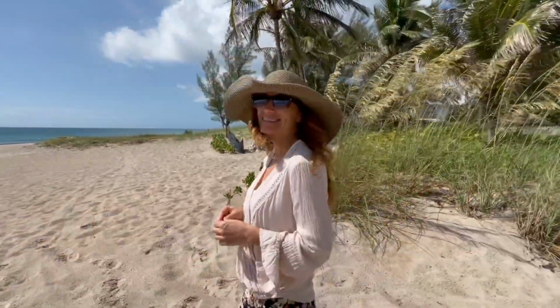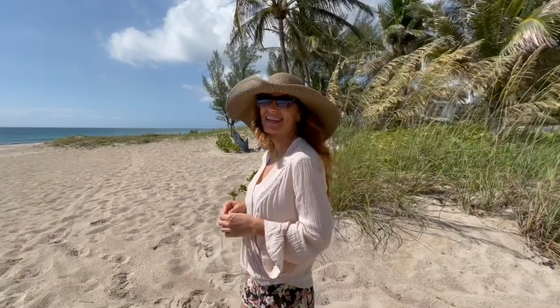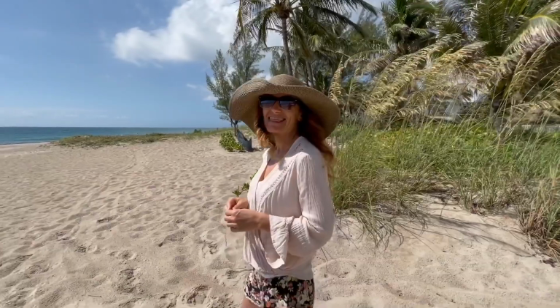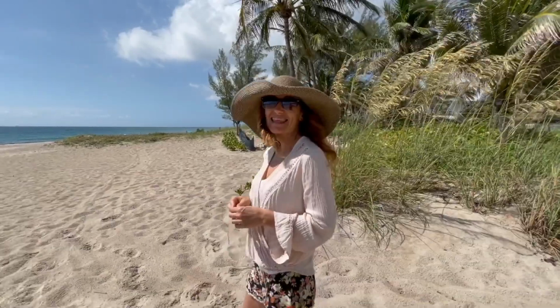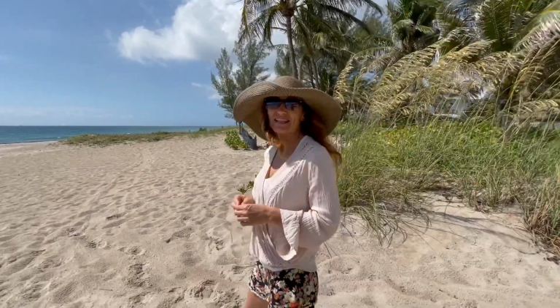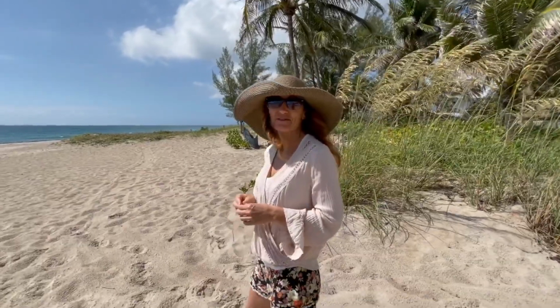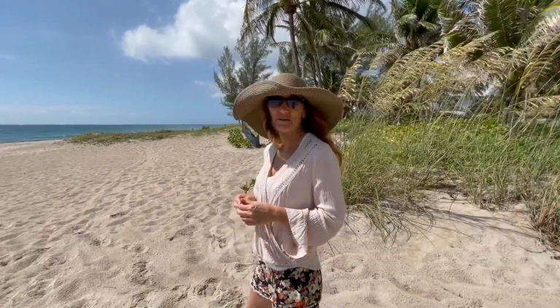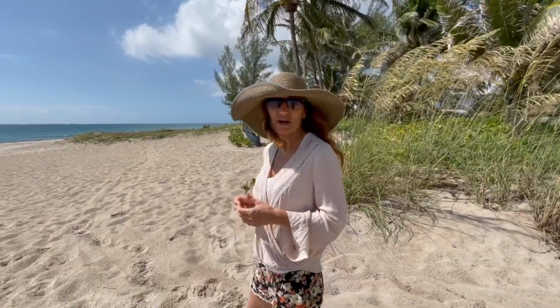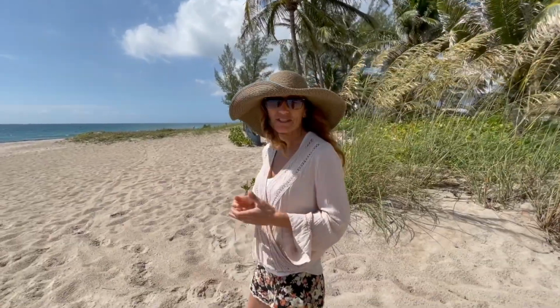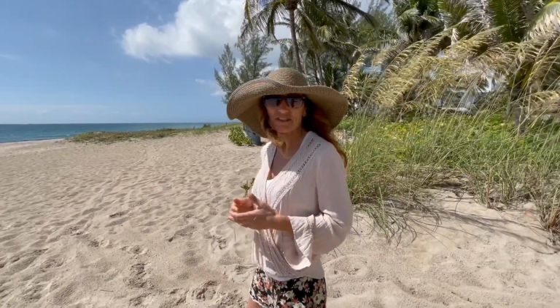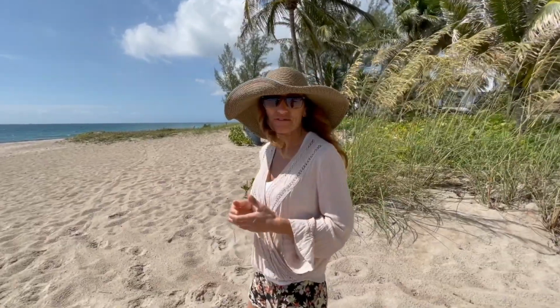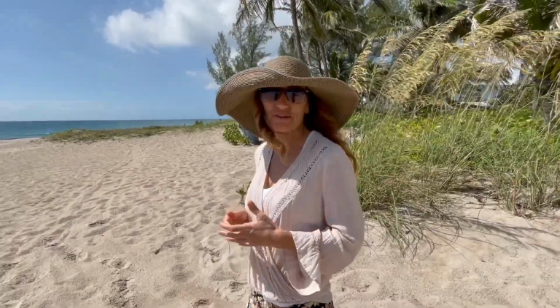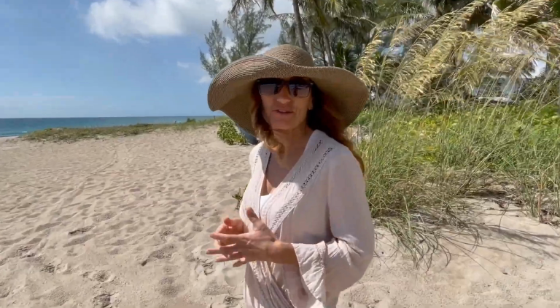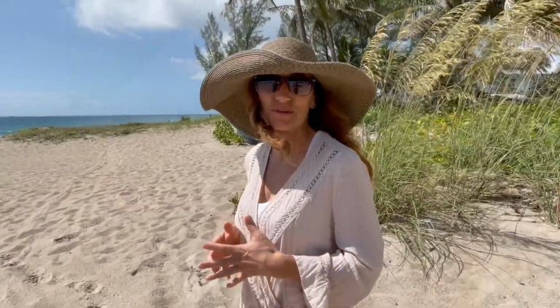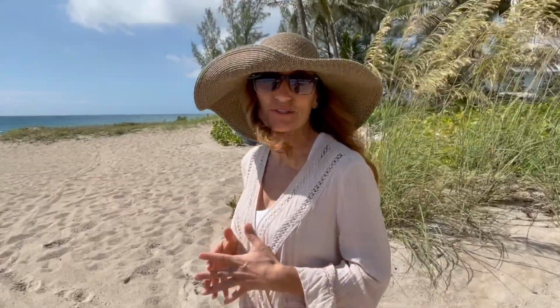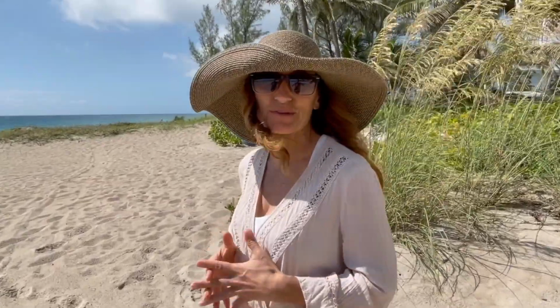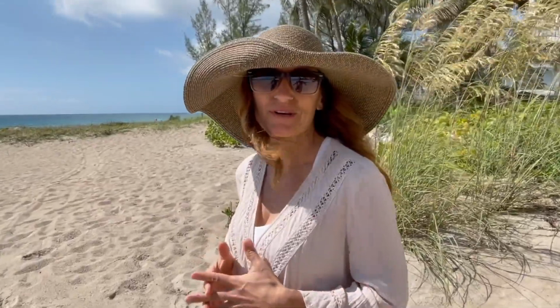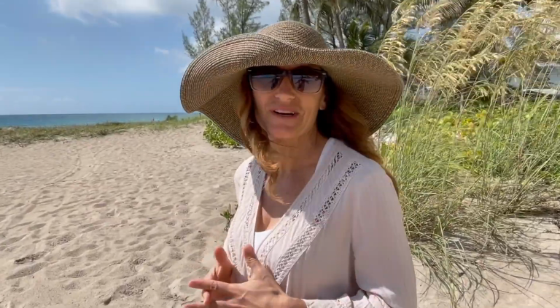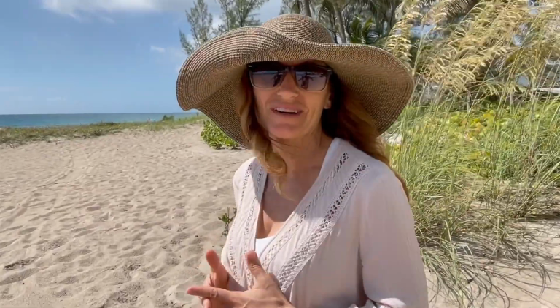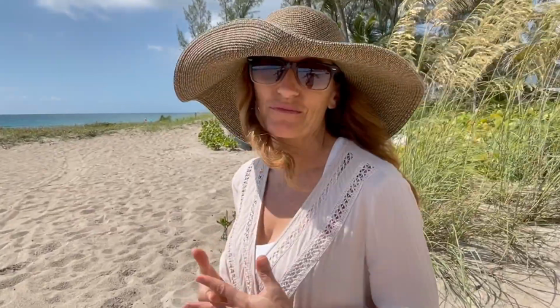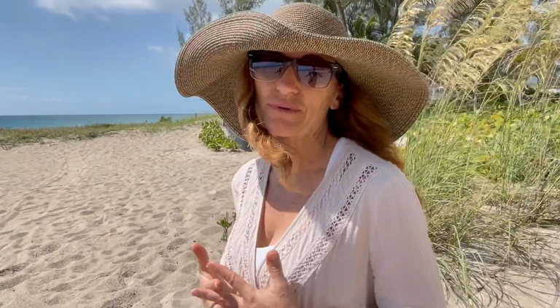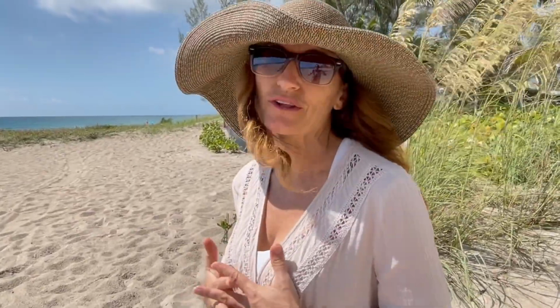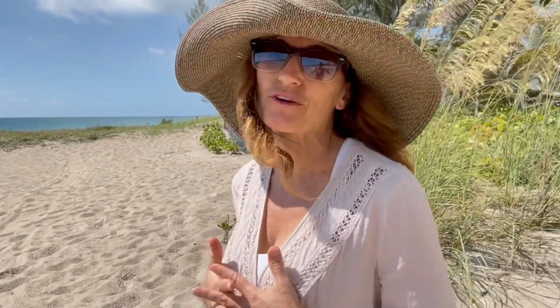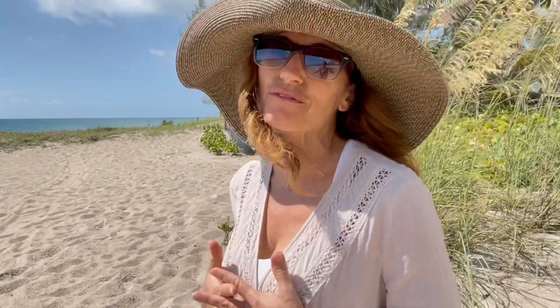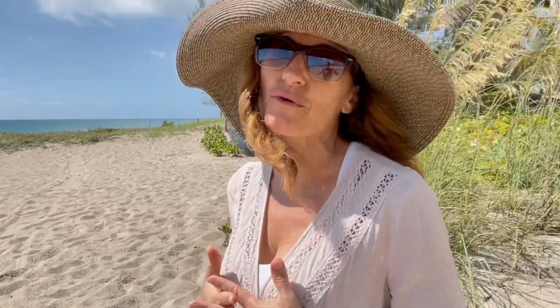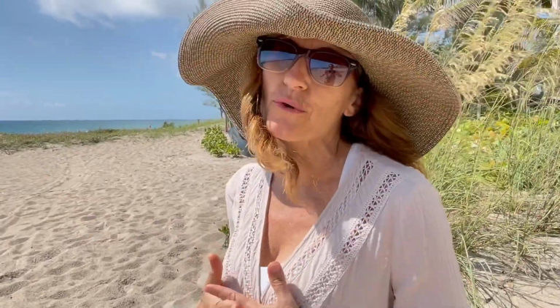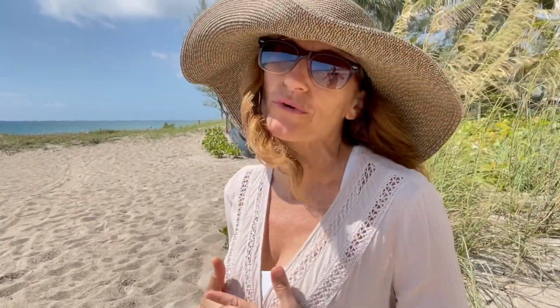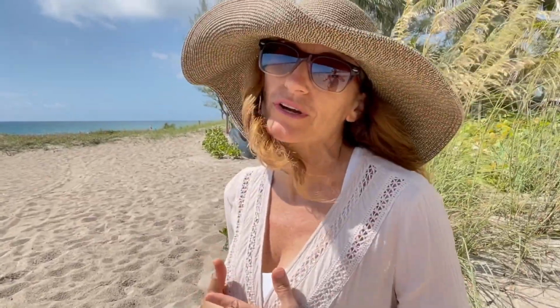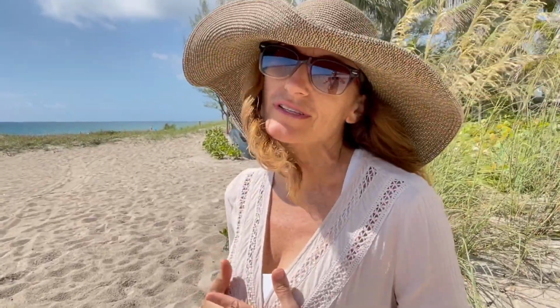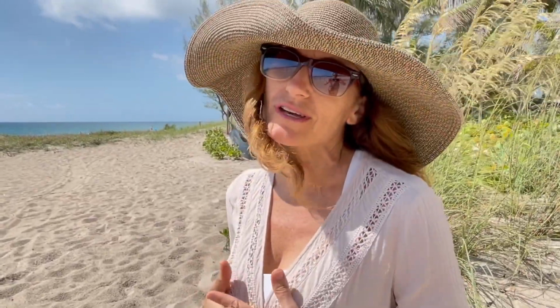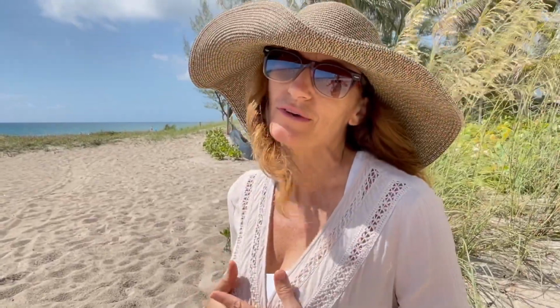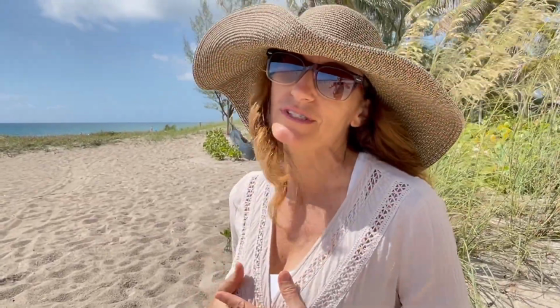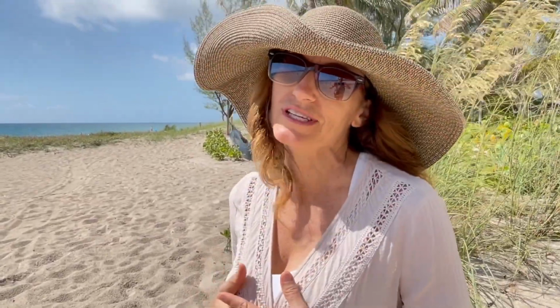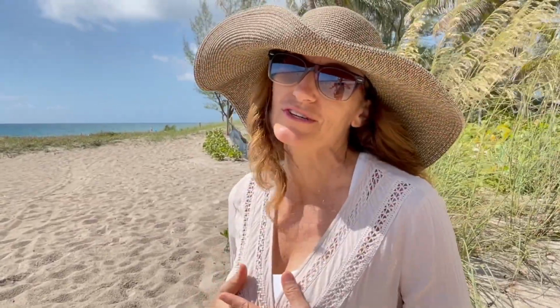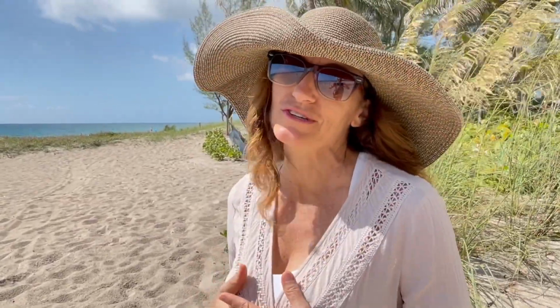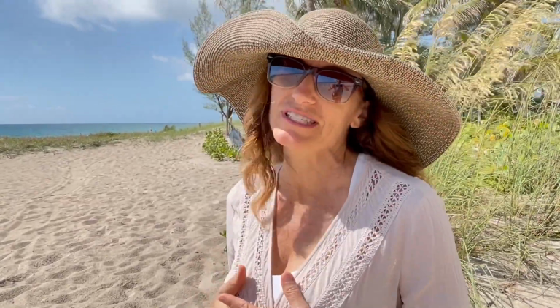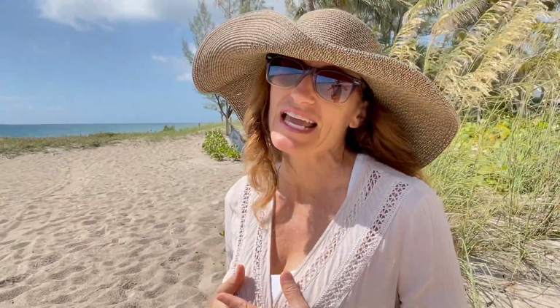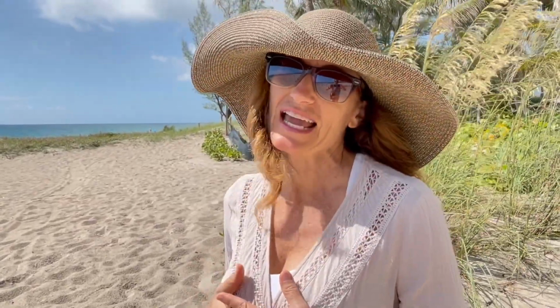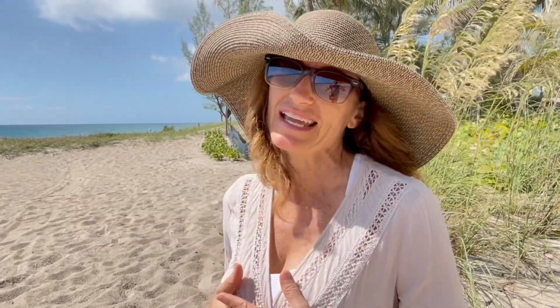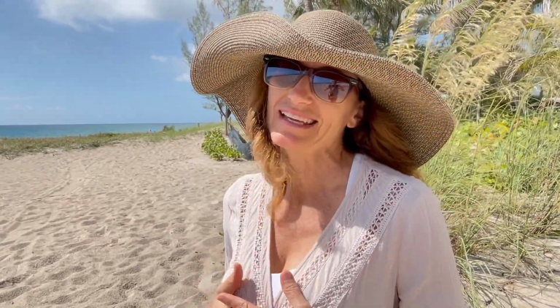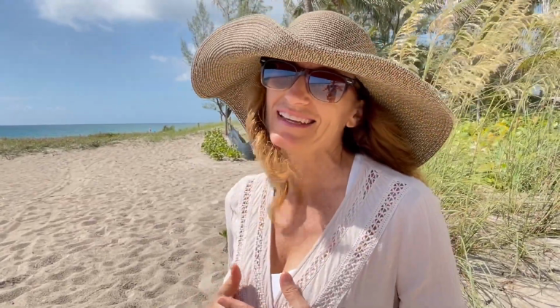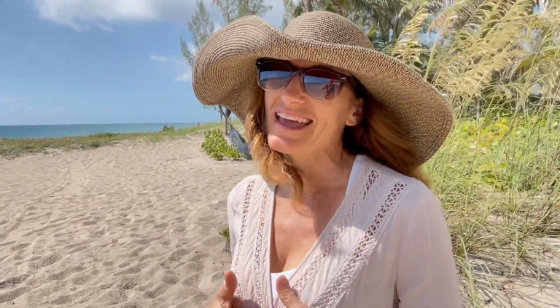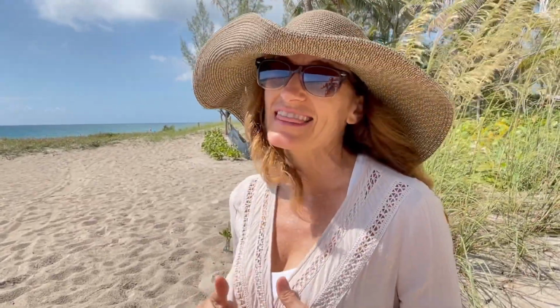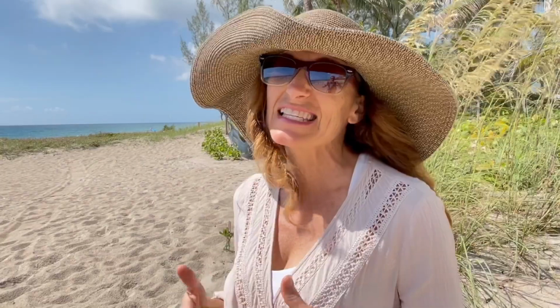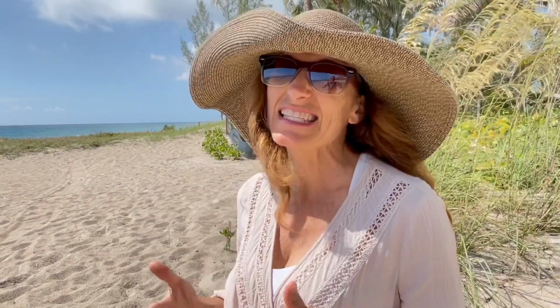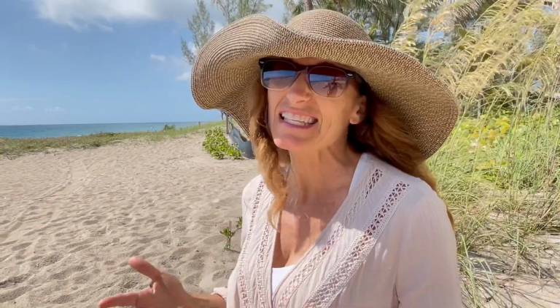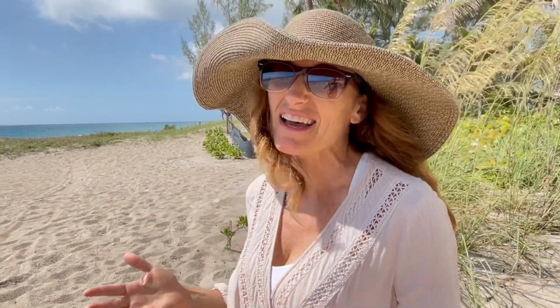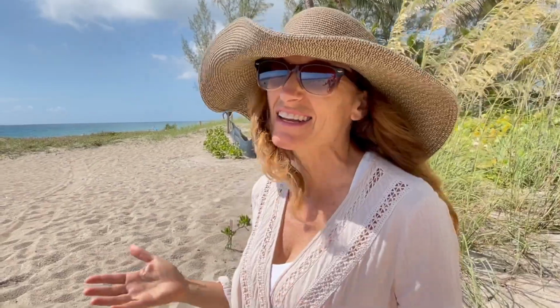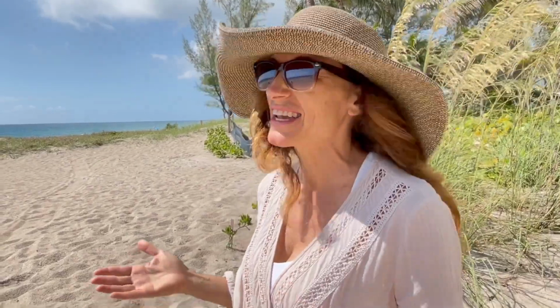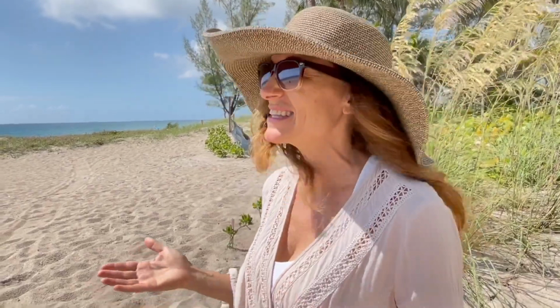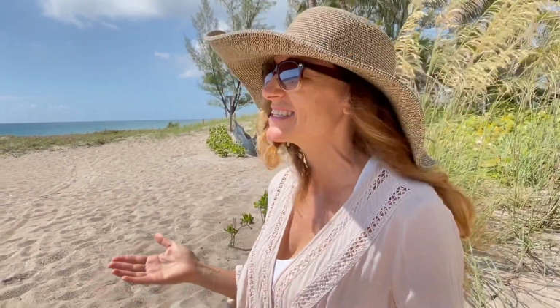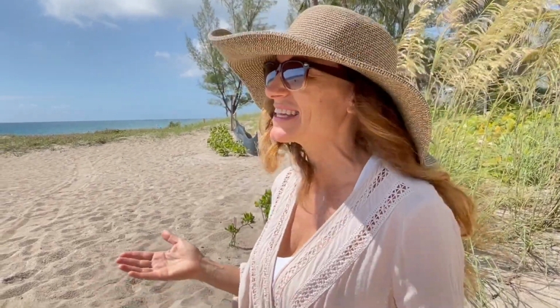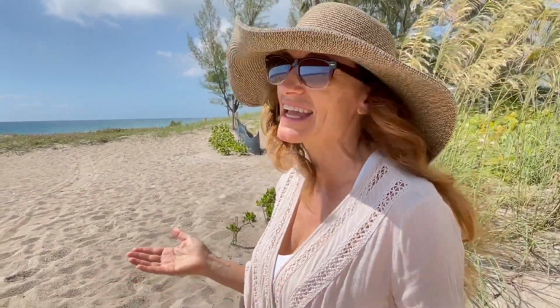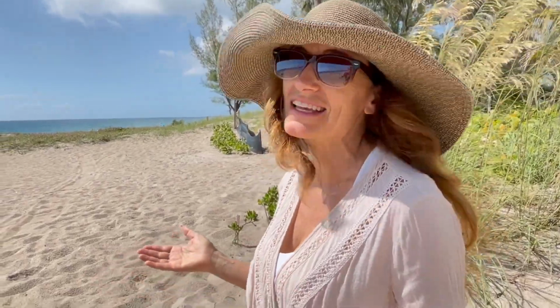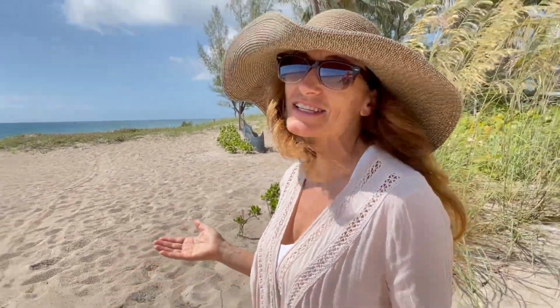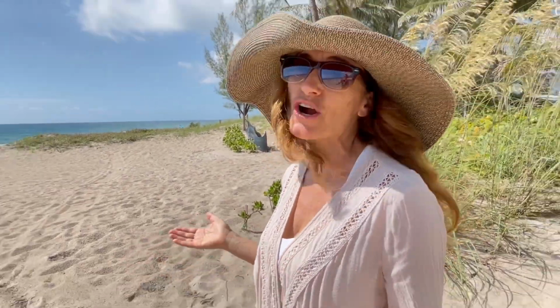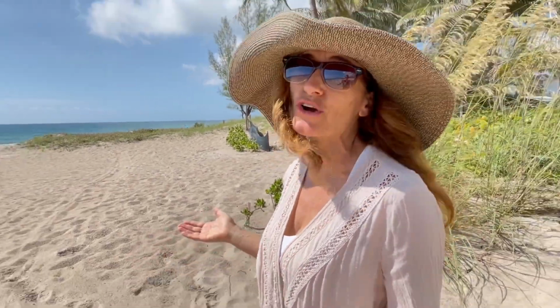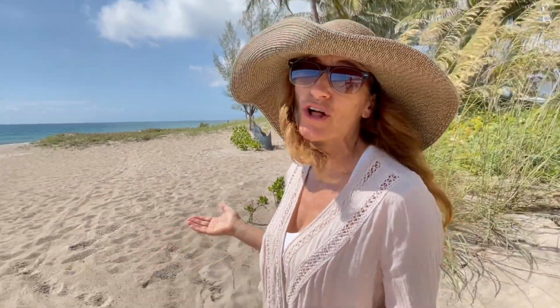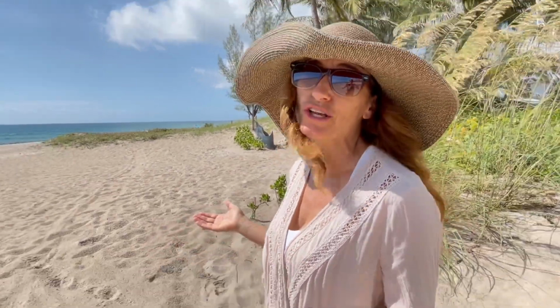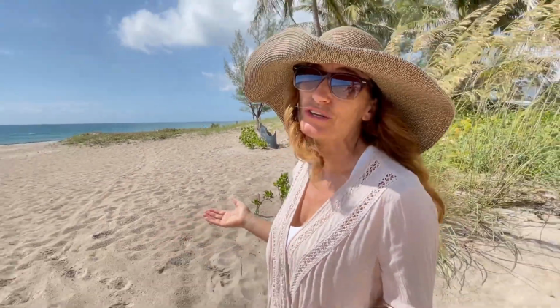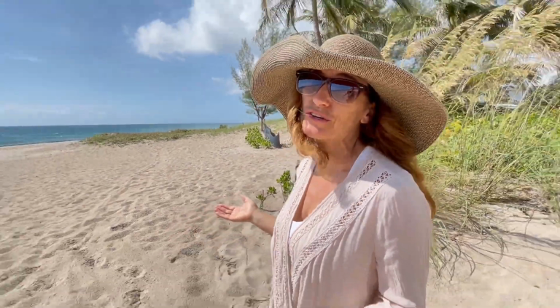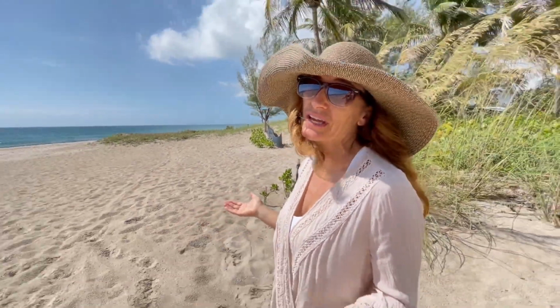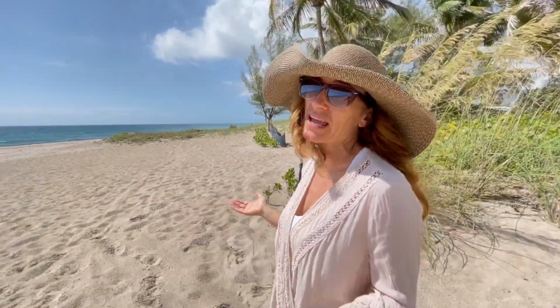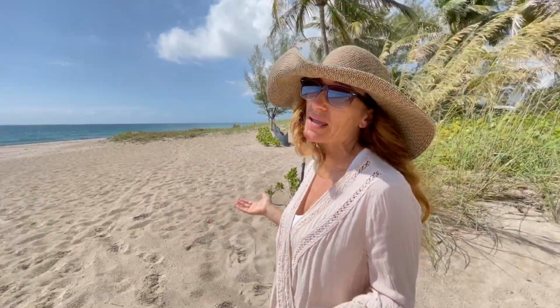Thanks for watching the virtual tour, we look forward to hosting your stay. The sun and sand are calling your name.